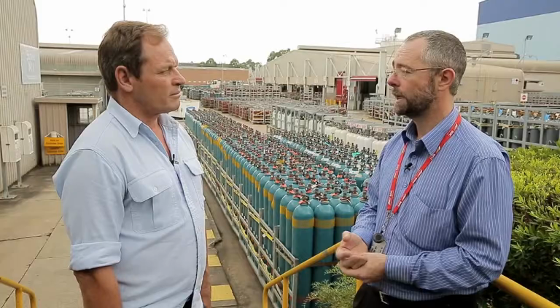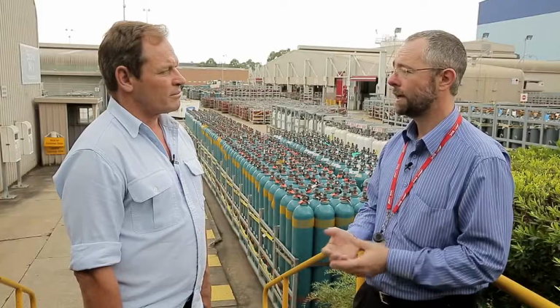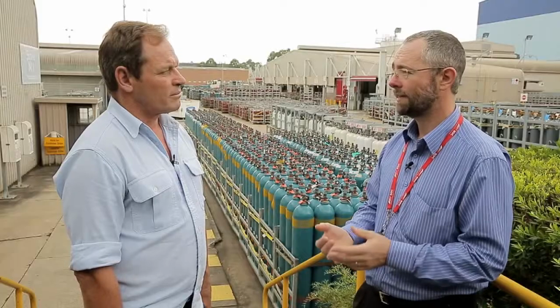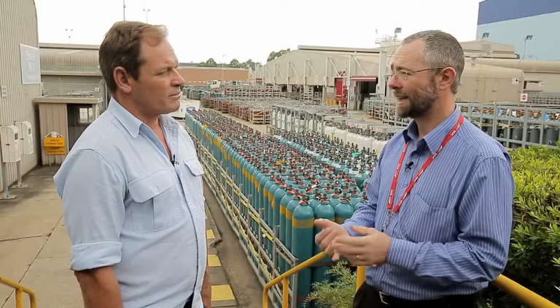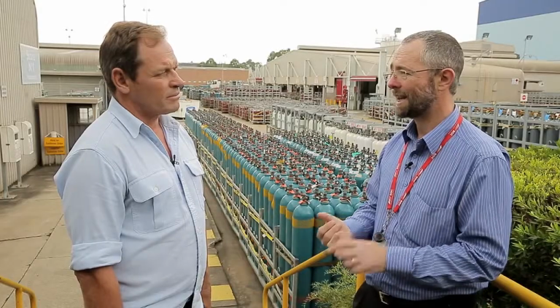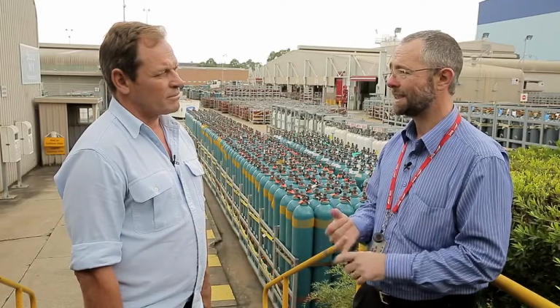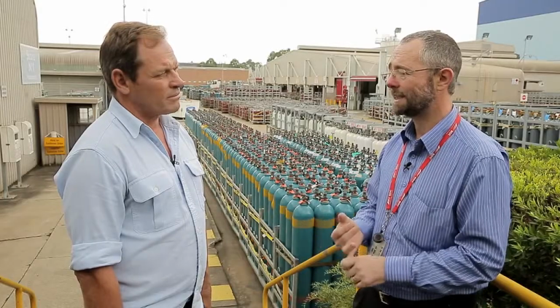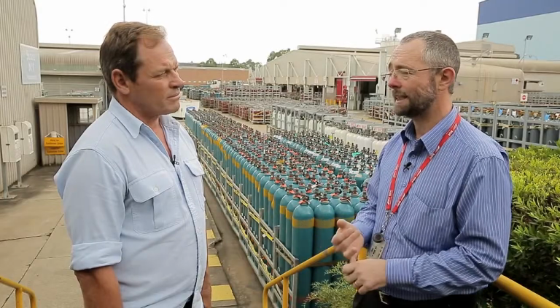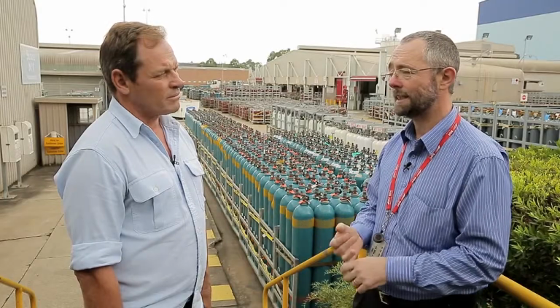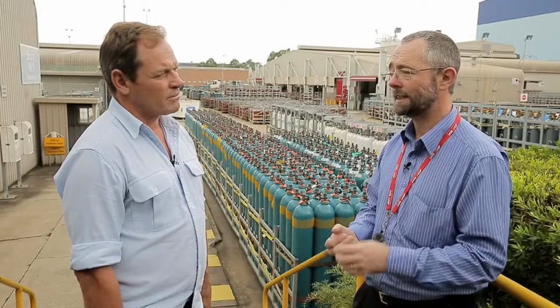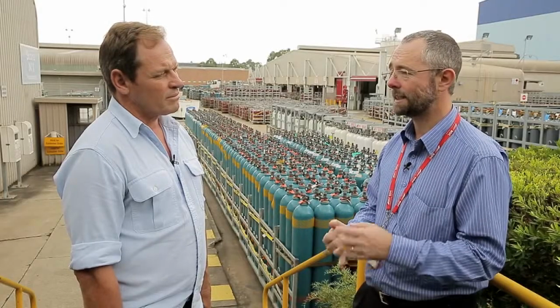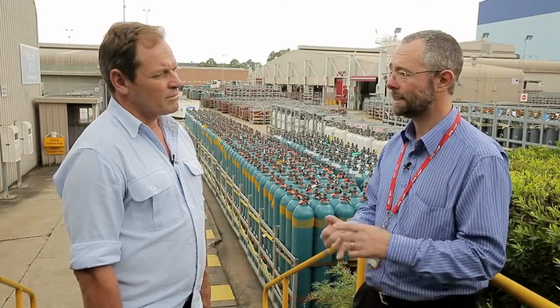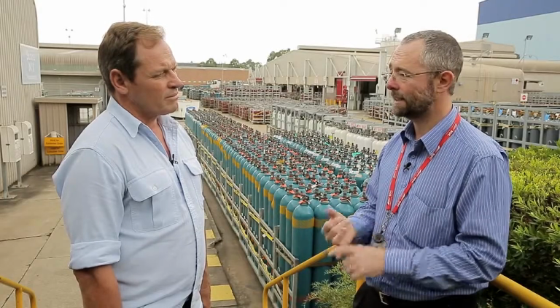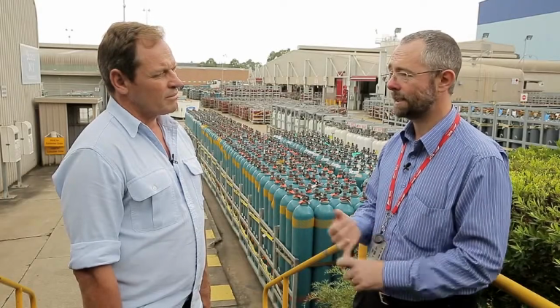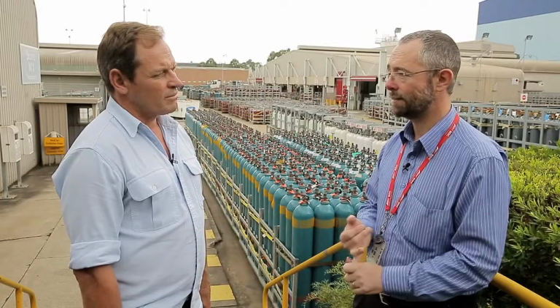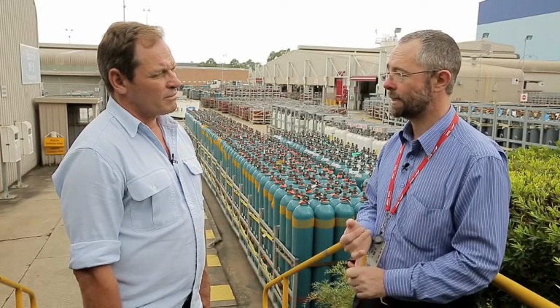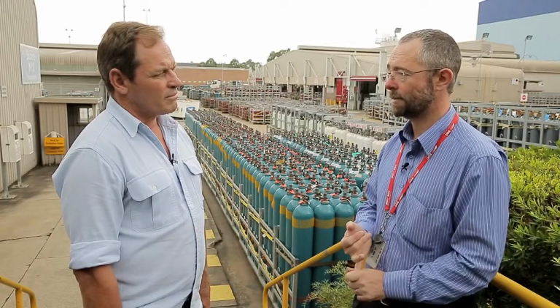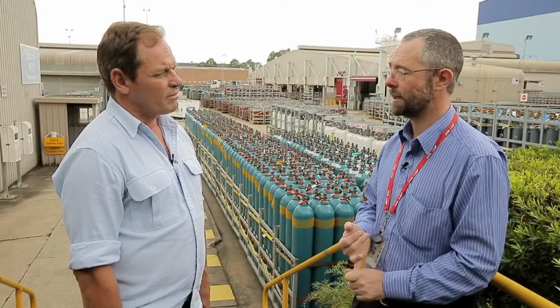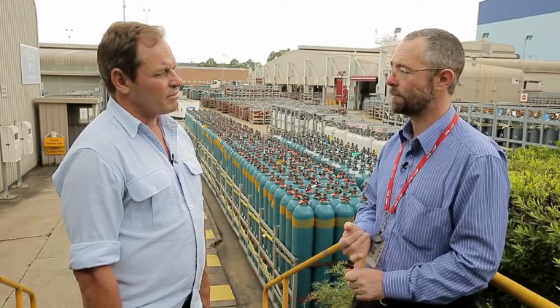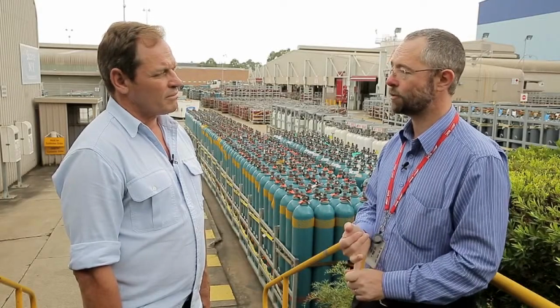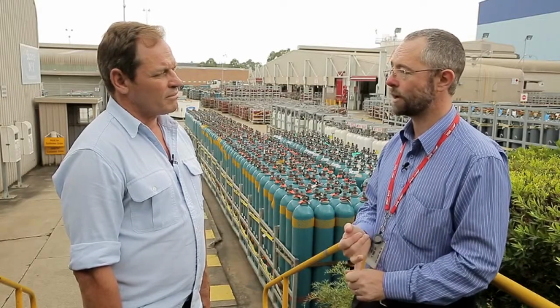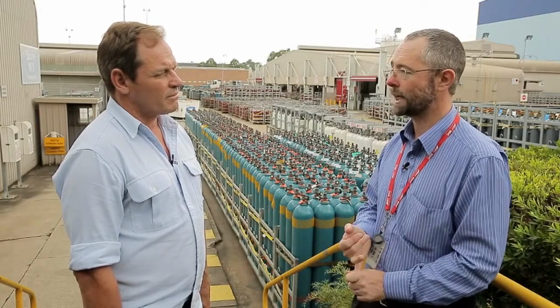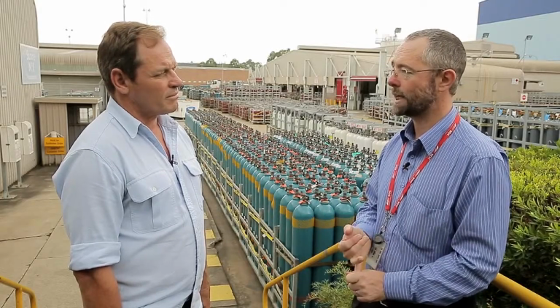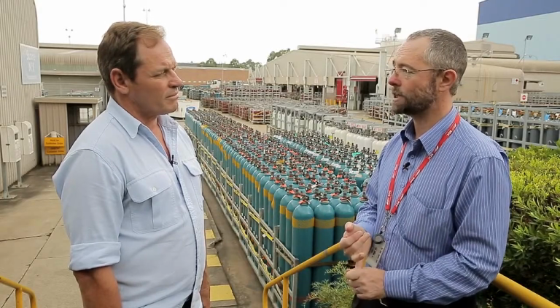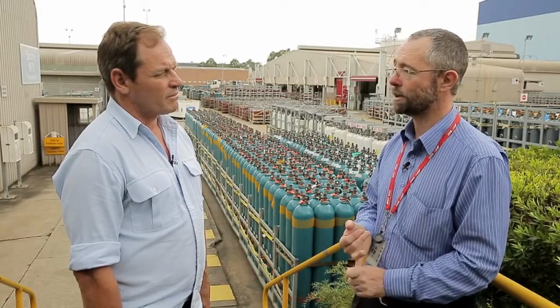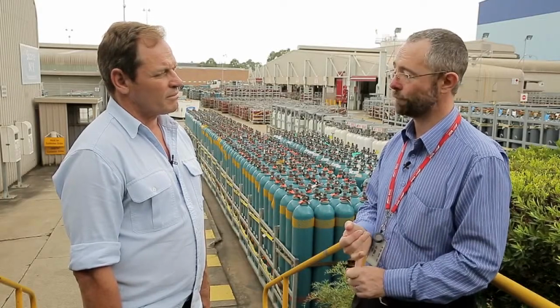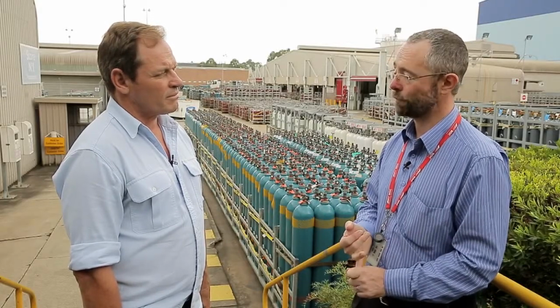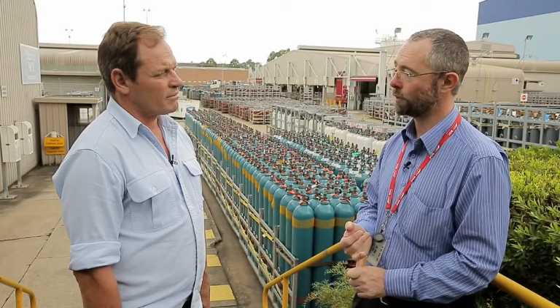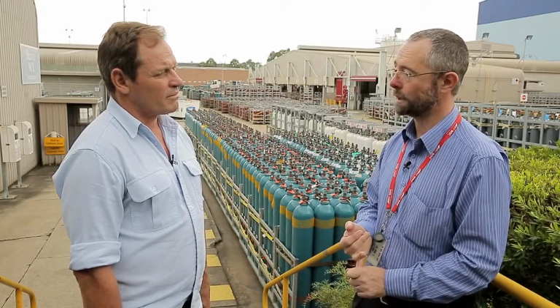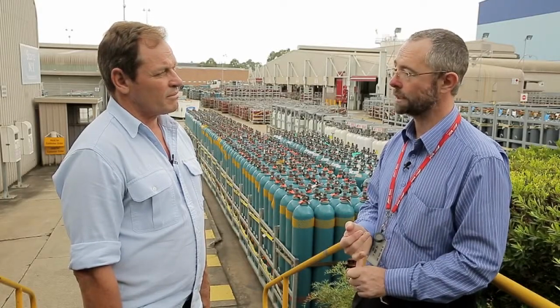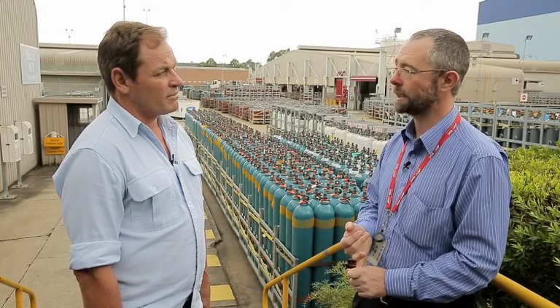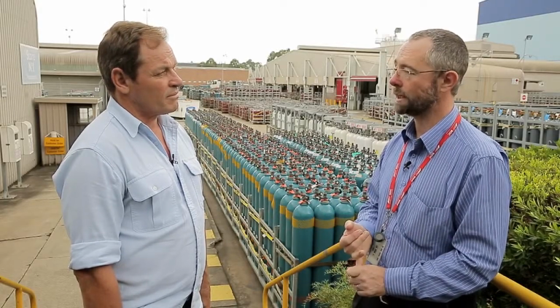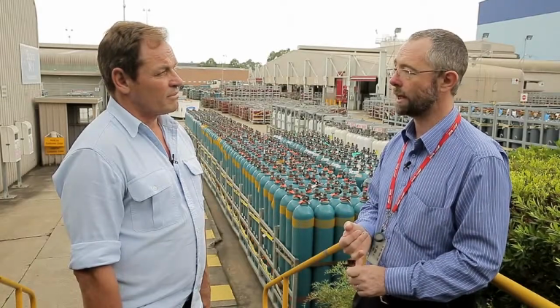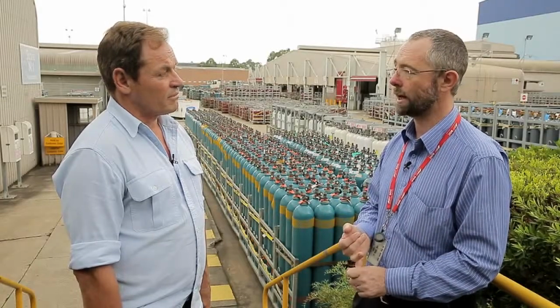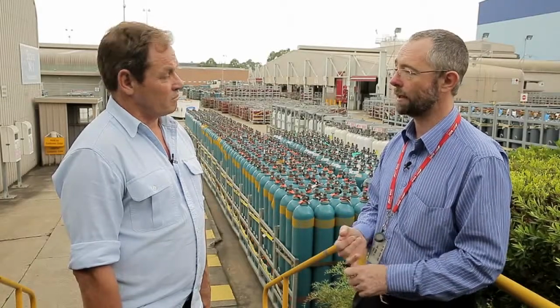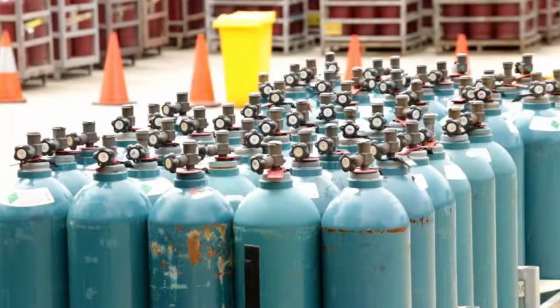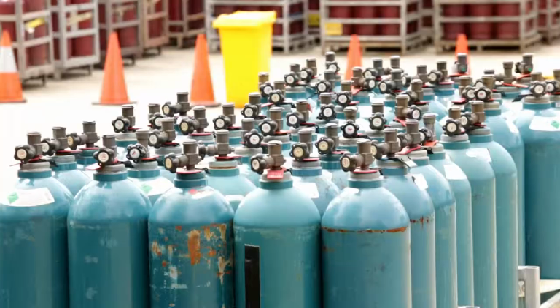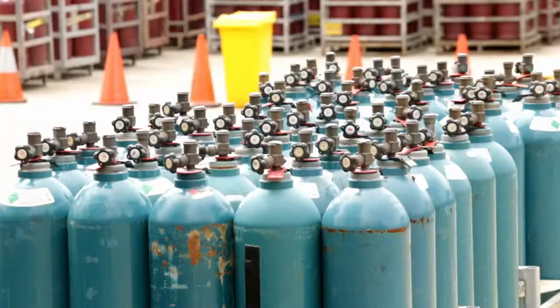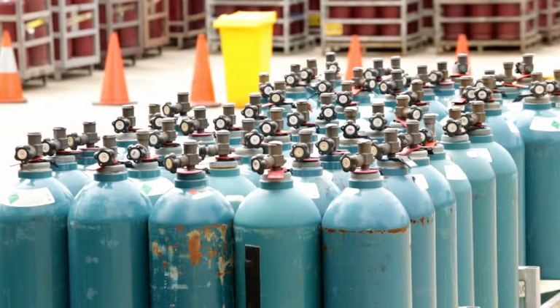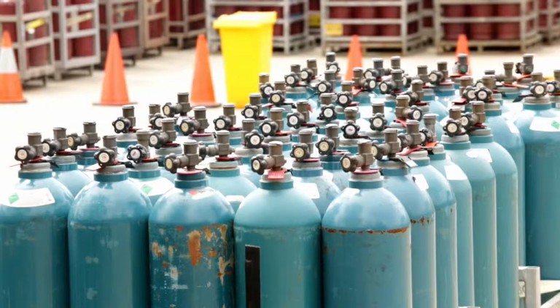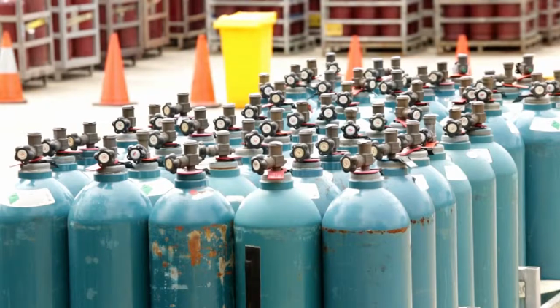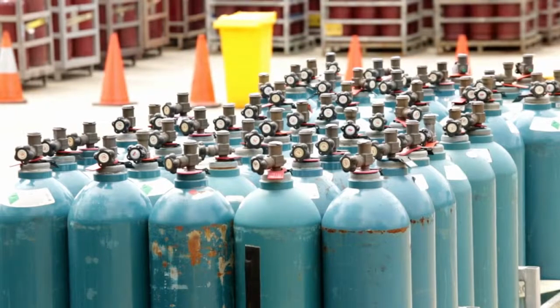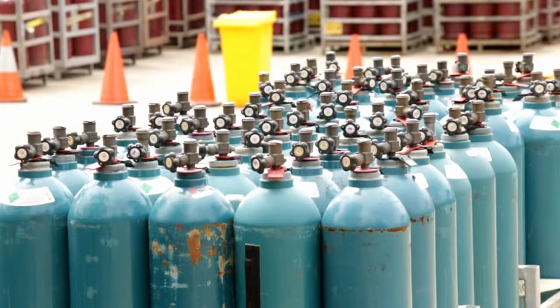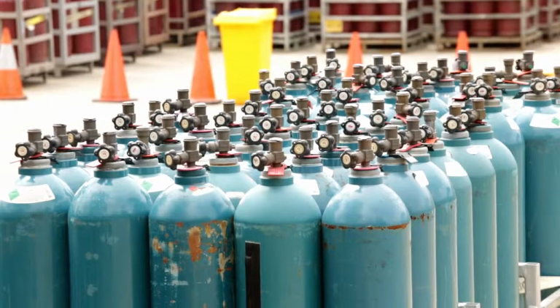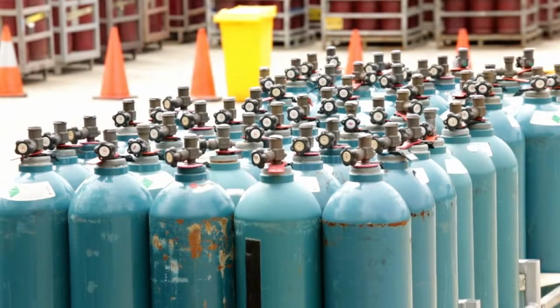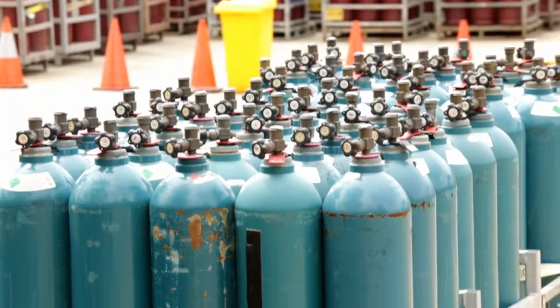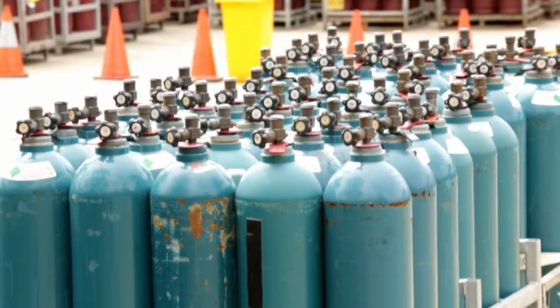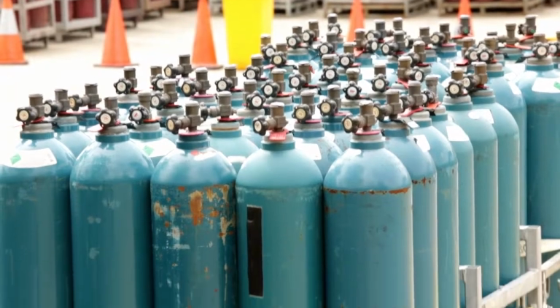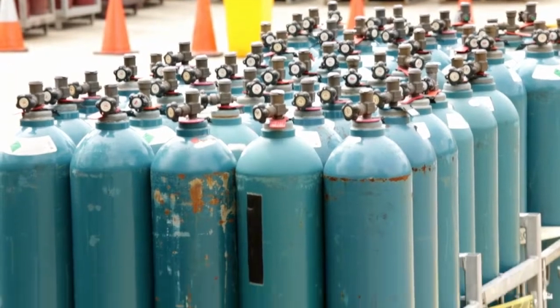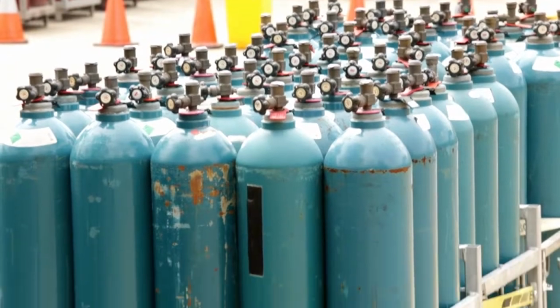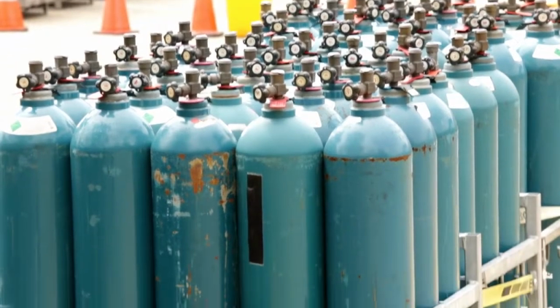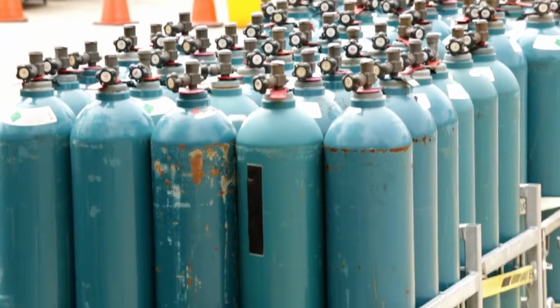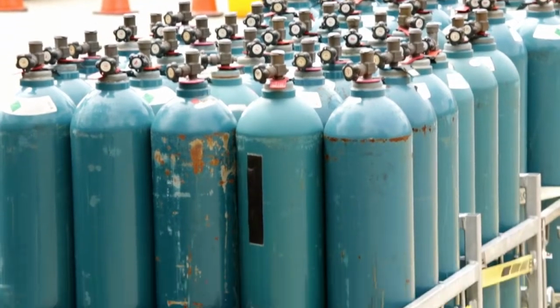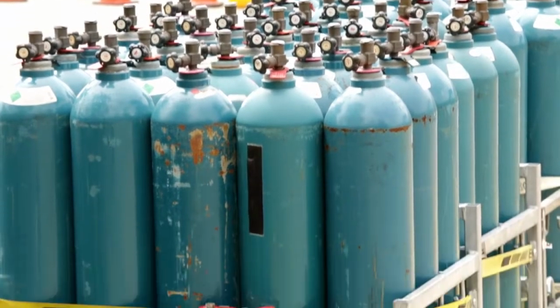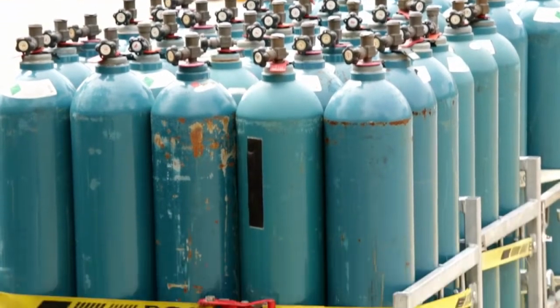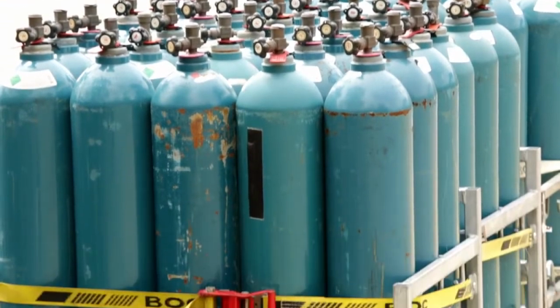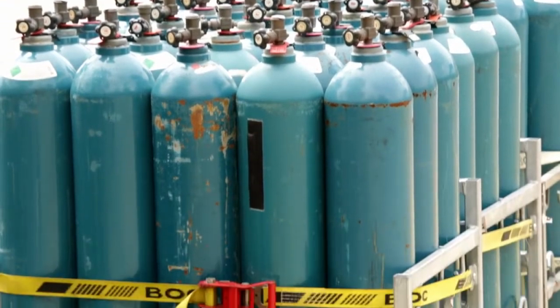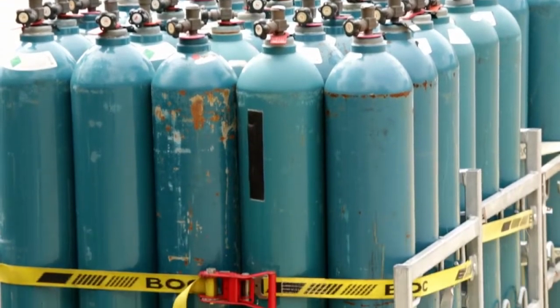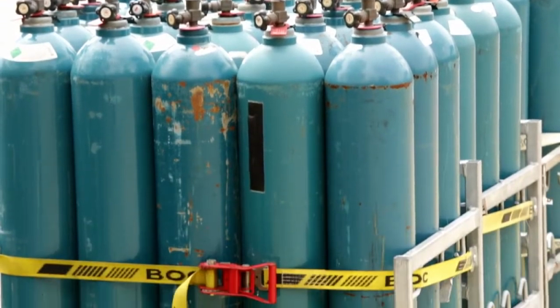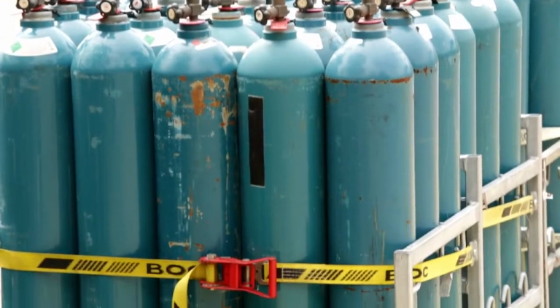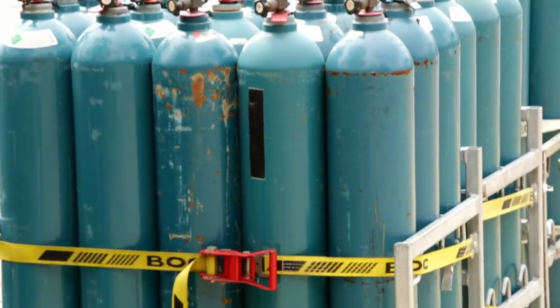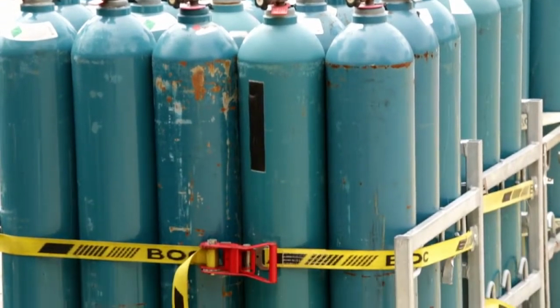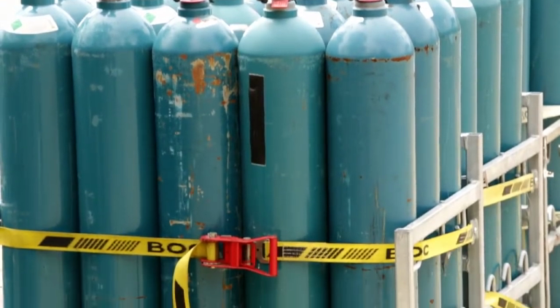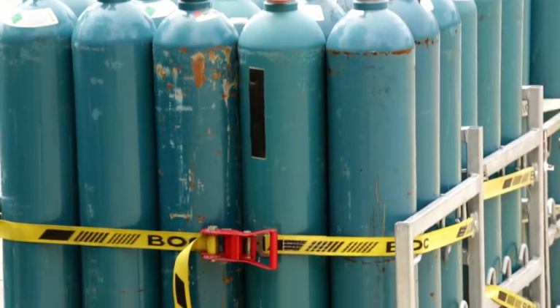The last thing is: never, never, never try to catch a falling cylinder. The cylinder is designed to take that impact — people aren't.